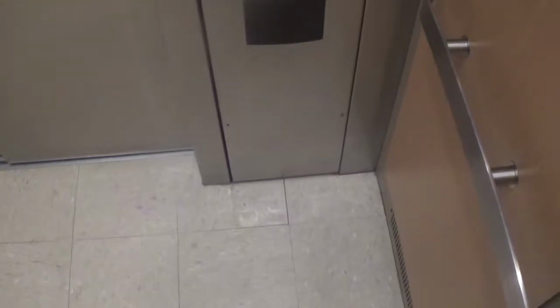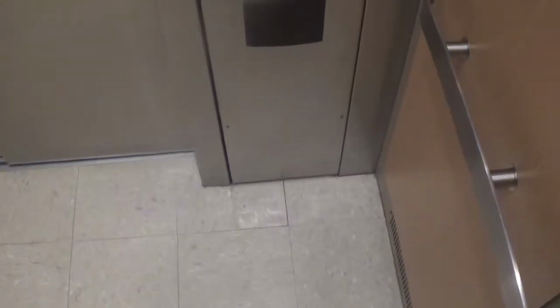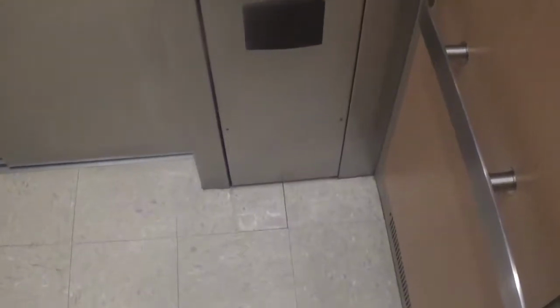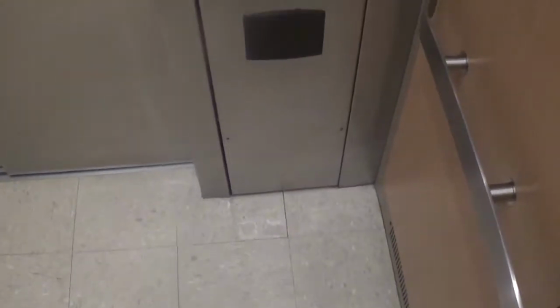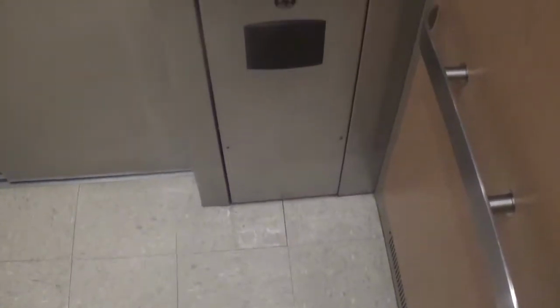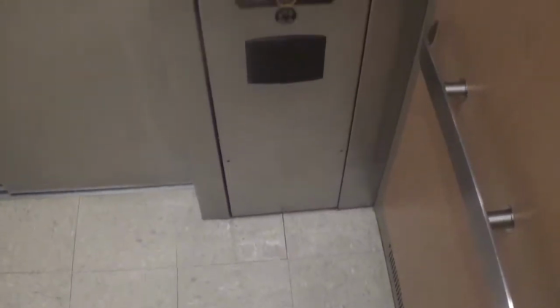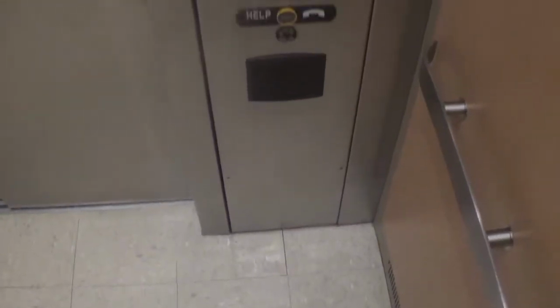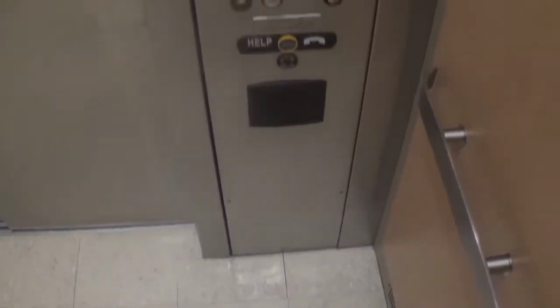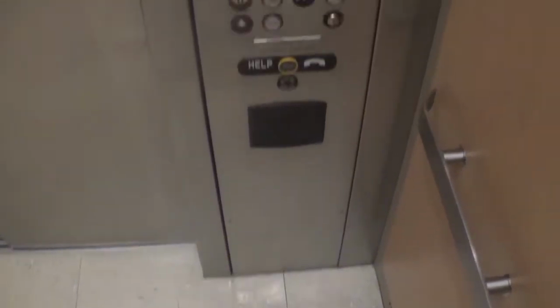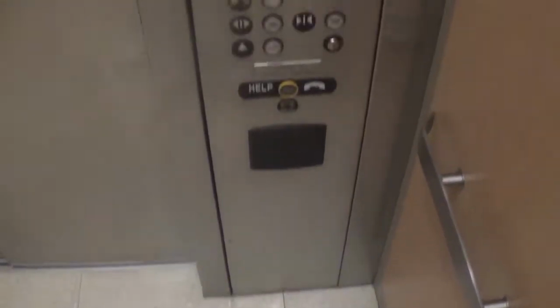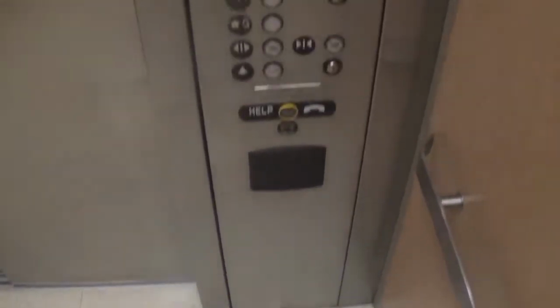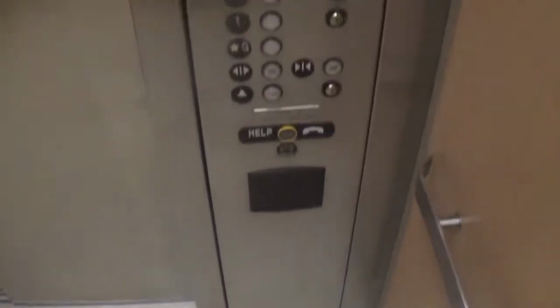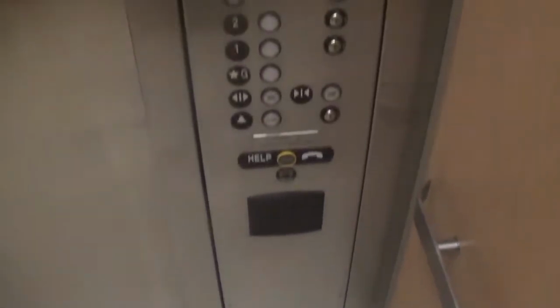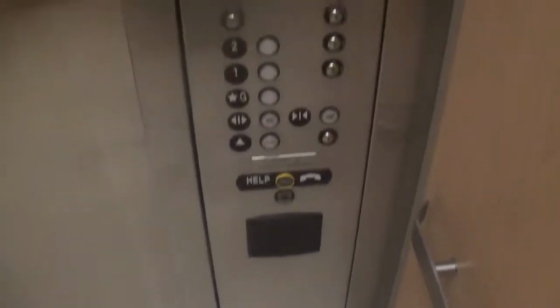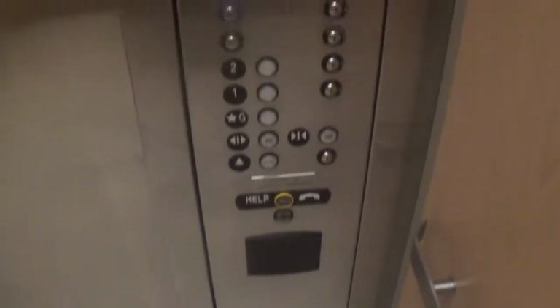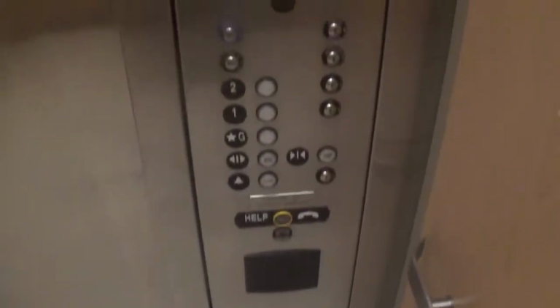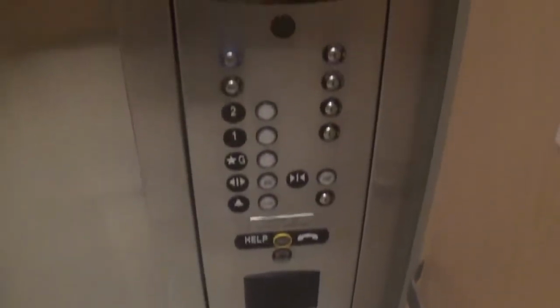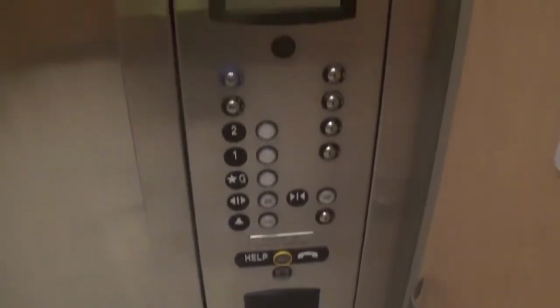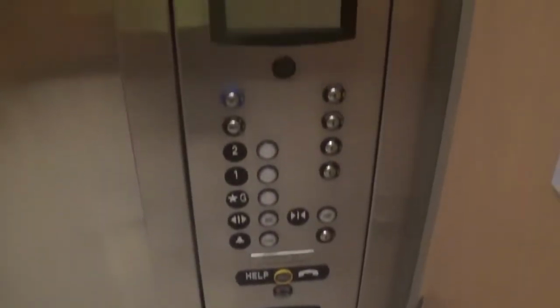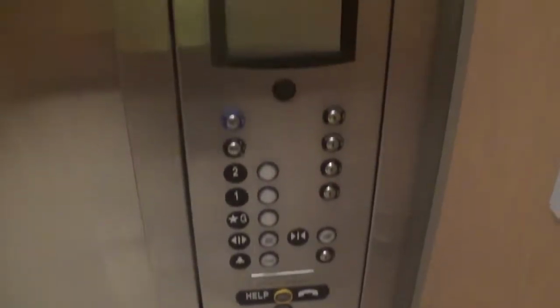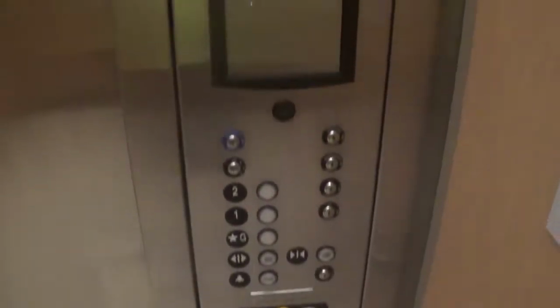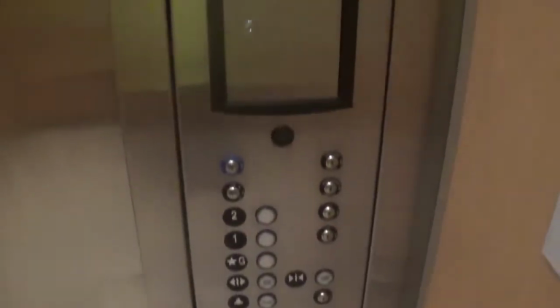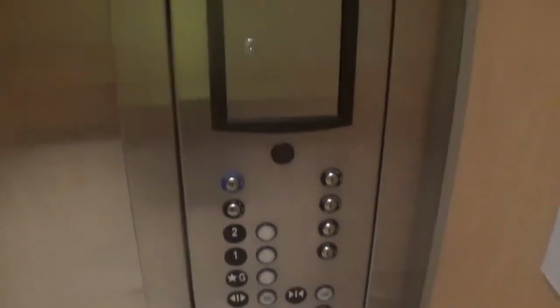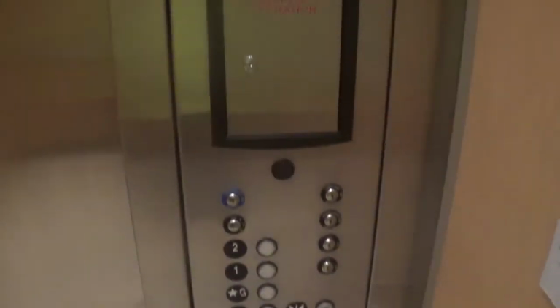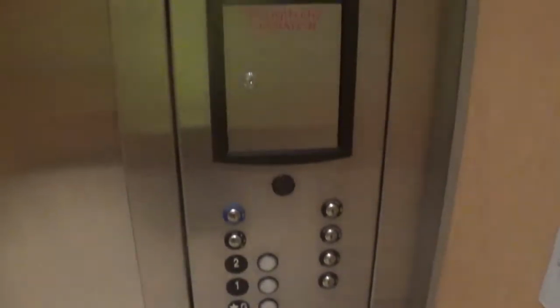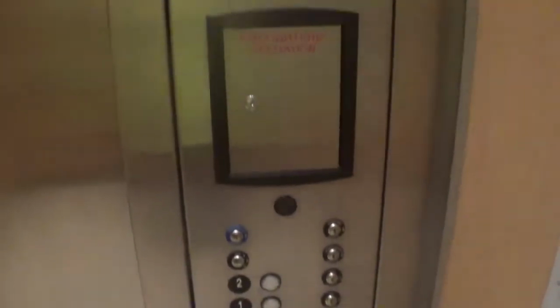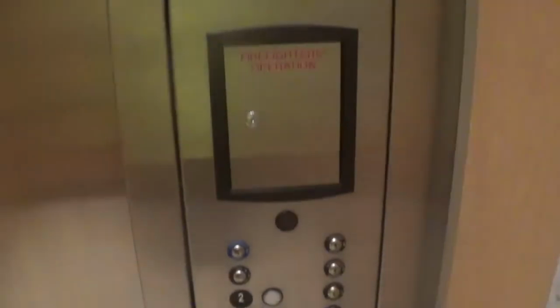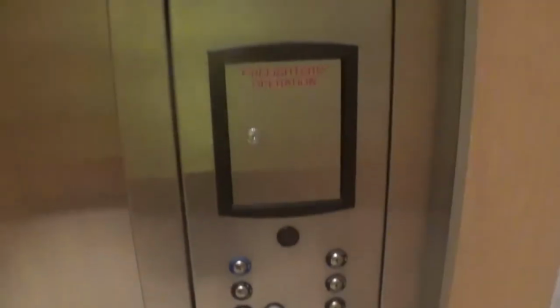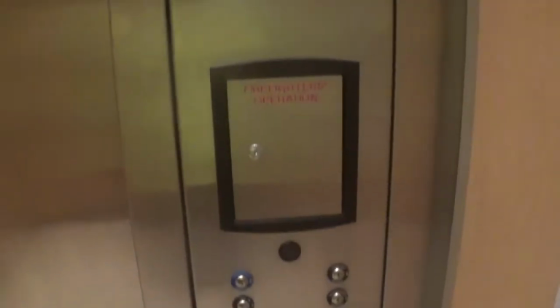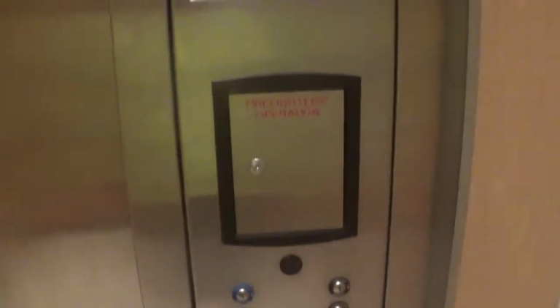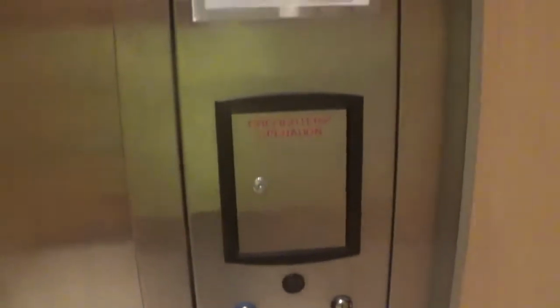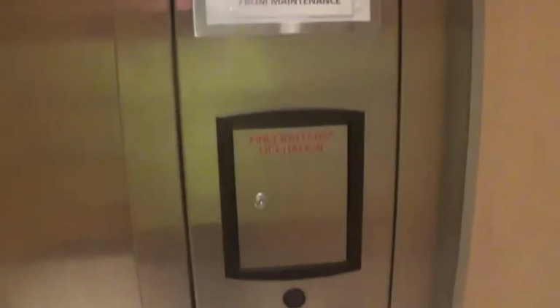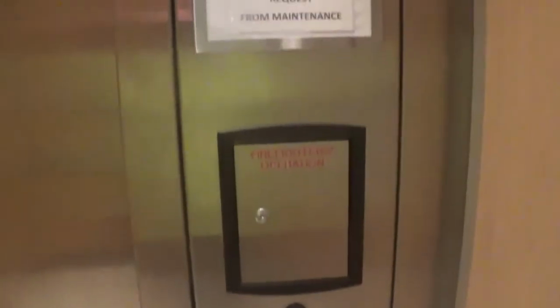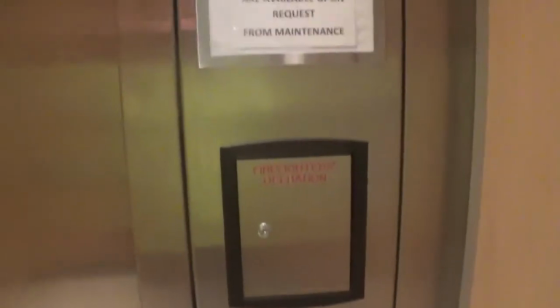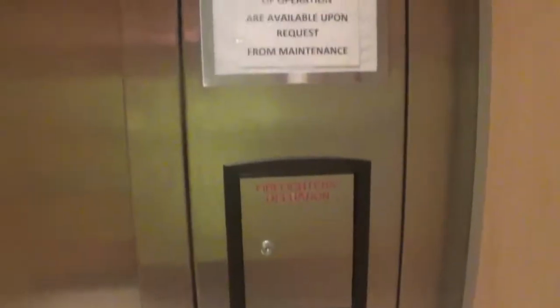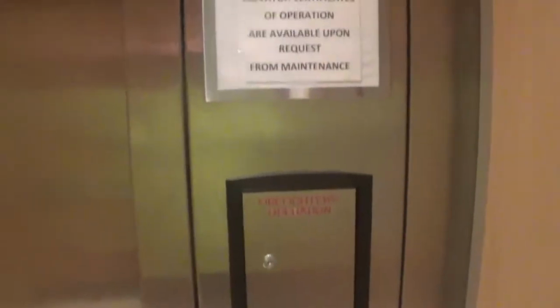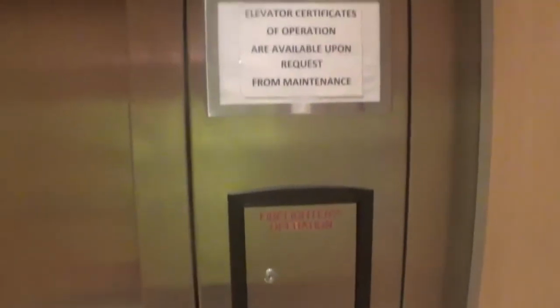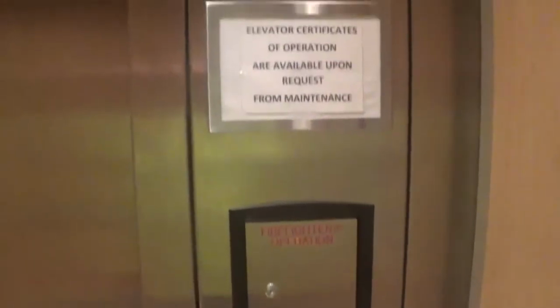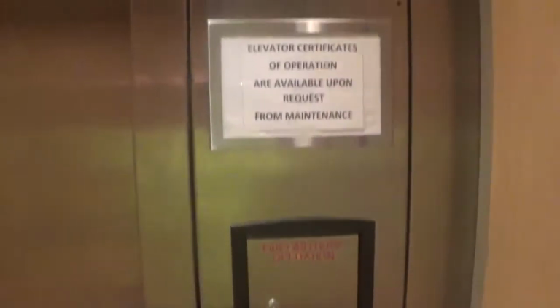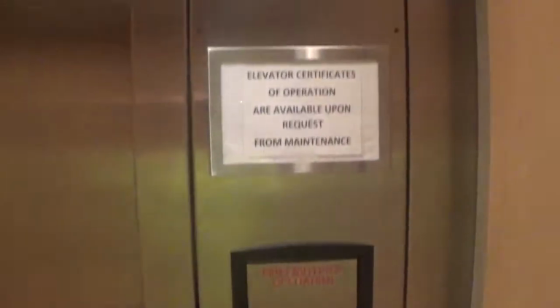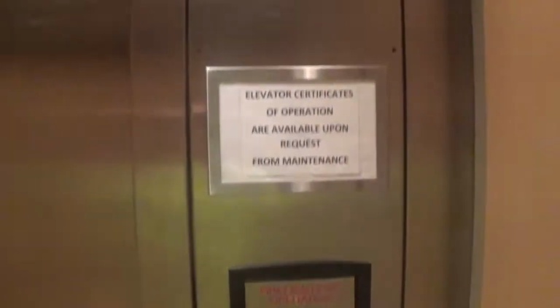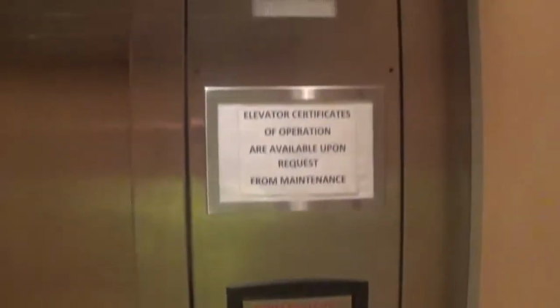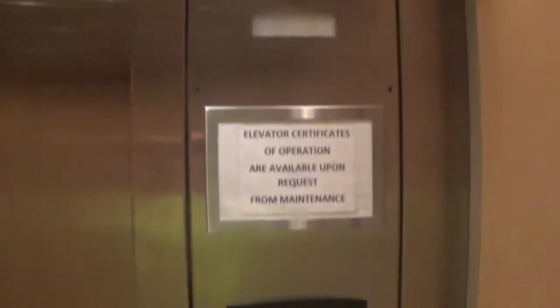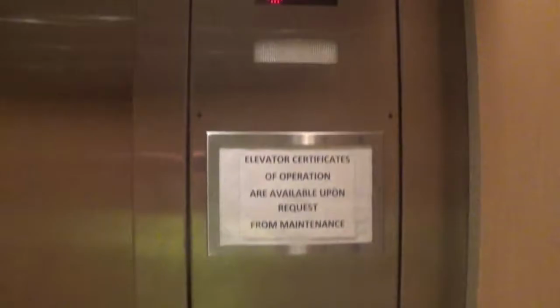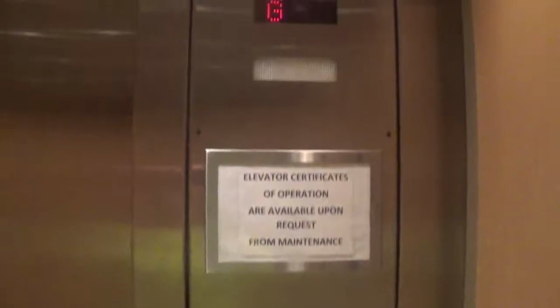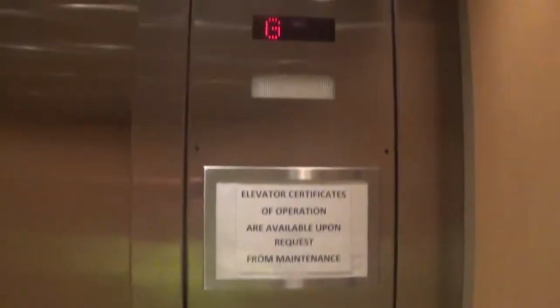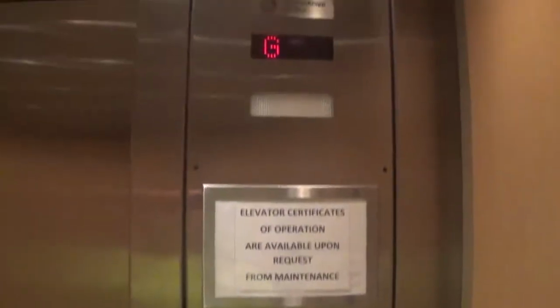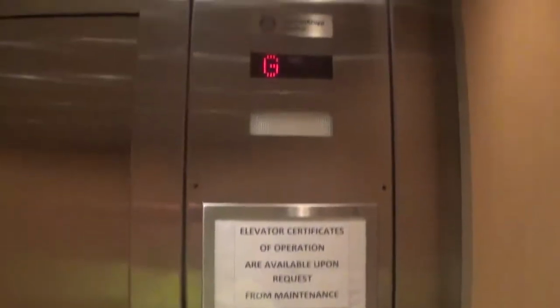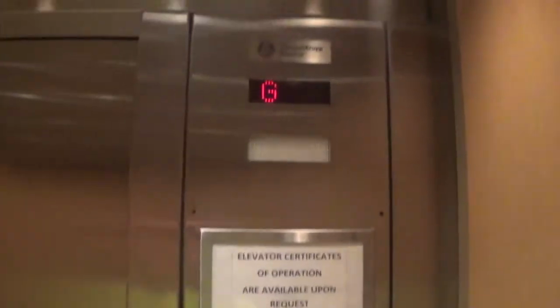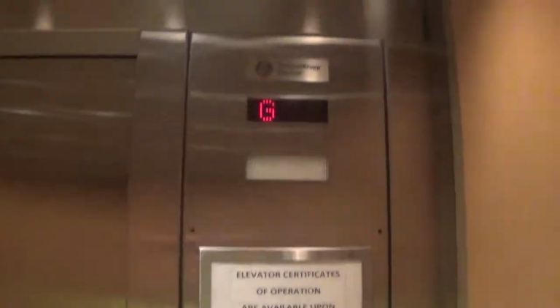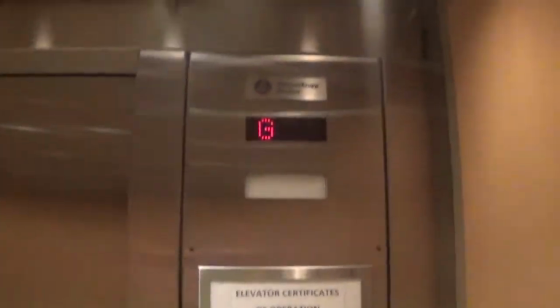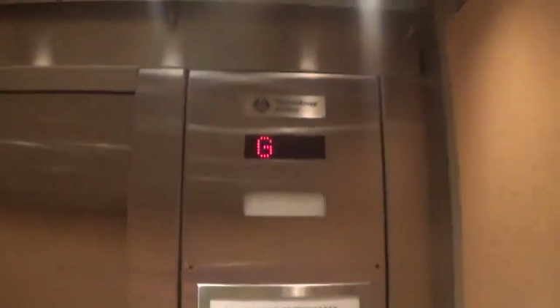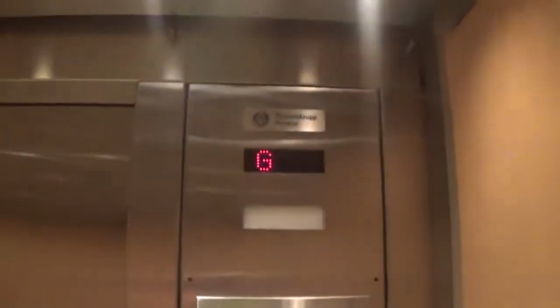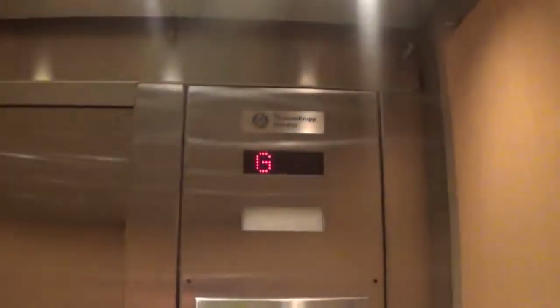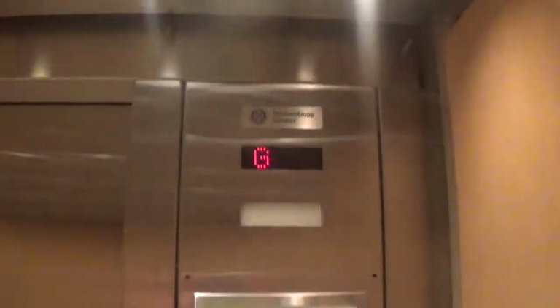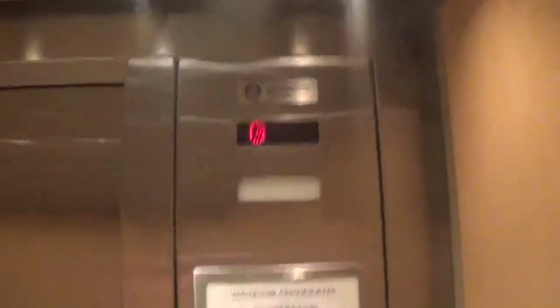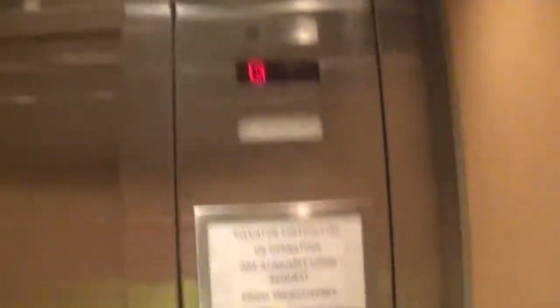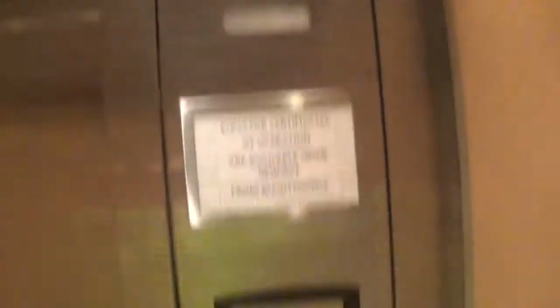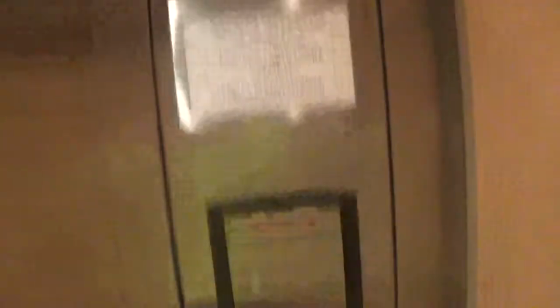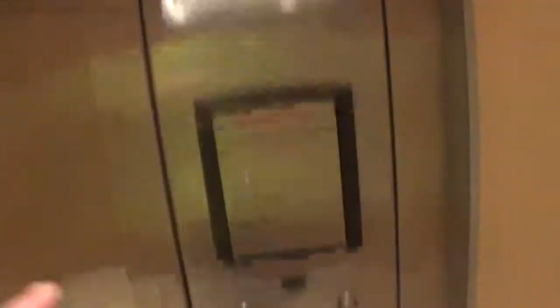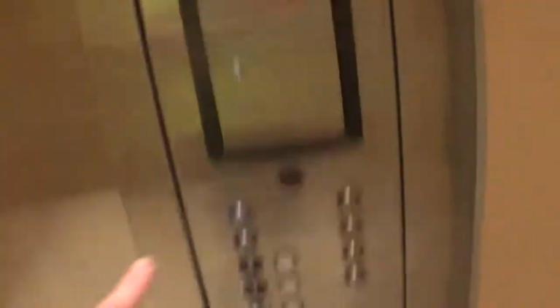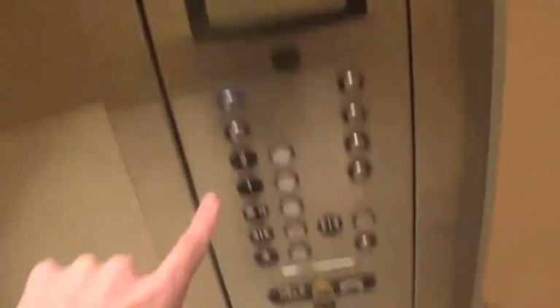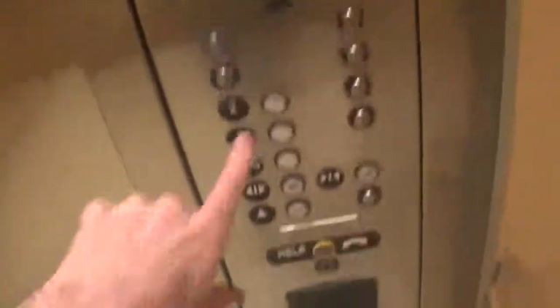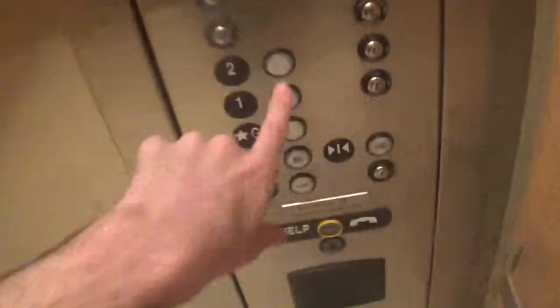We are here at Trinity Hospital, Twin City, and look at this. We have a Tac42, and we're going to go up to the second floor.